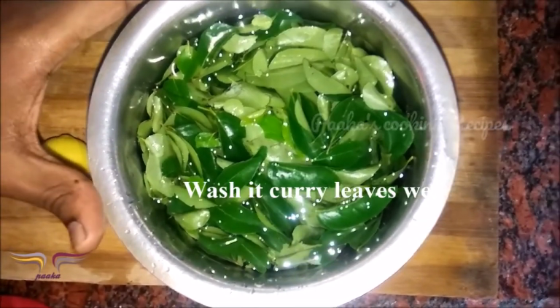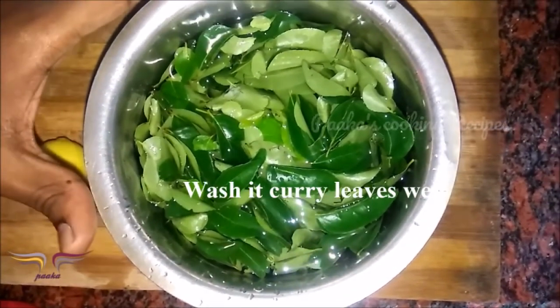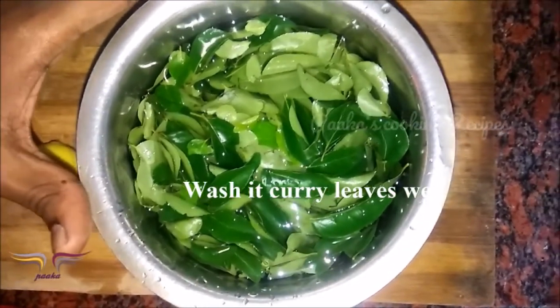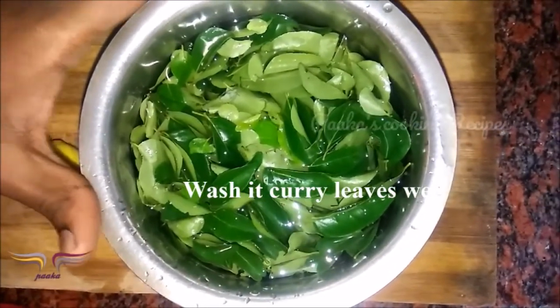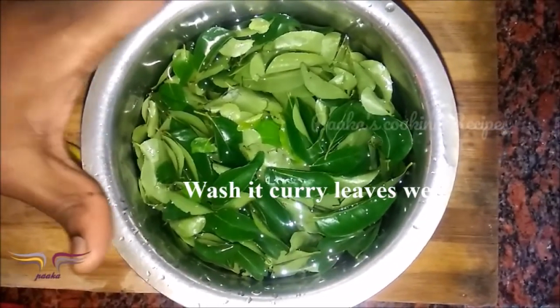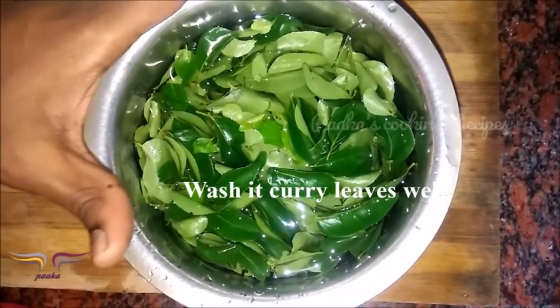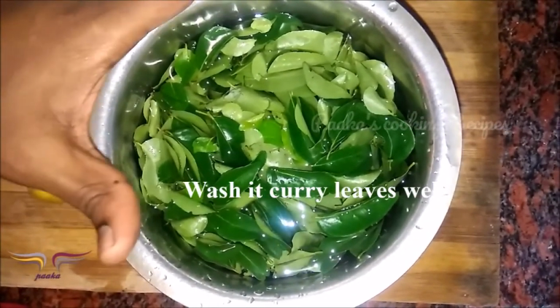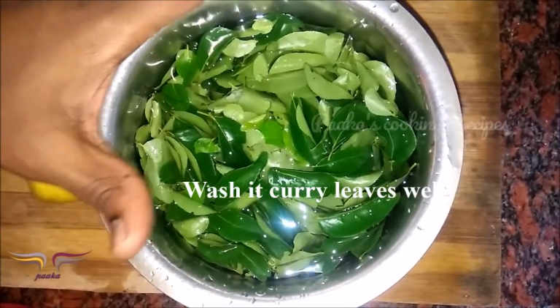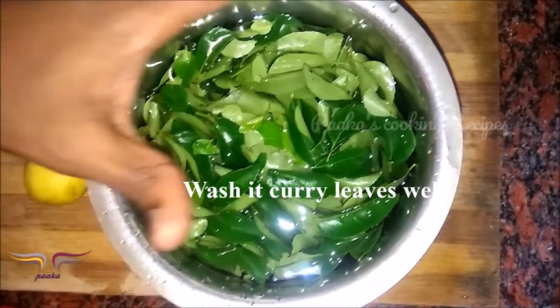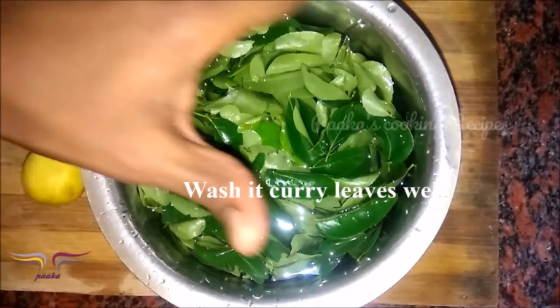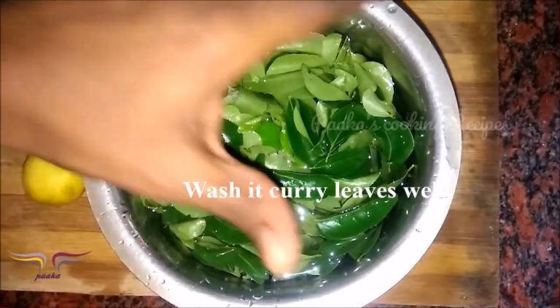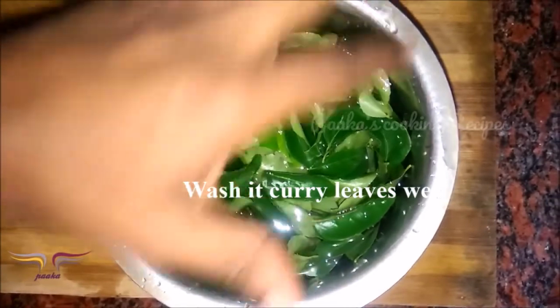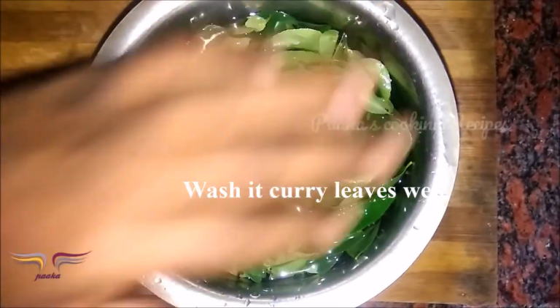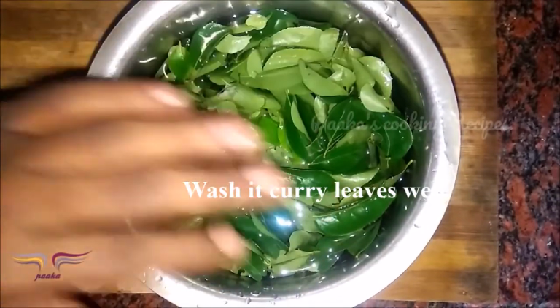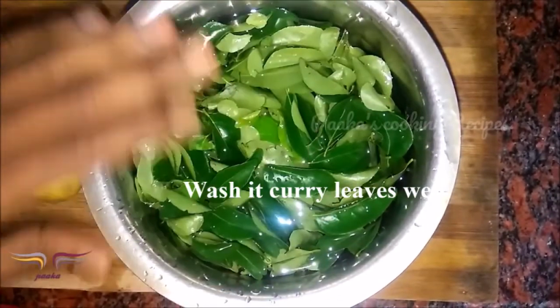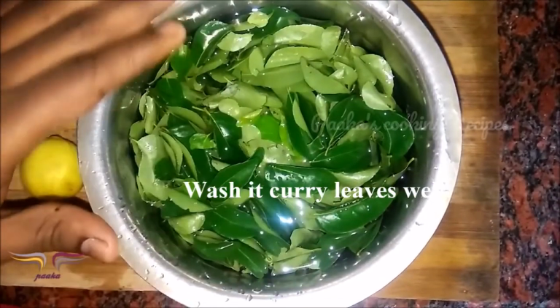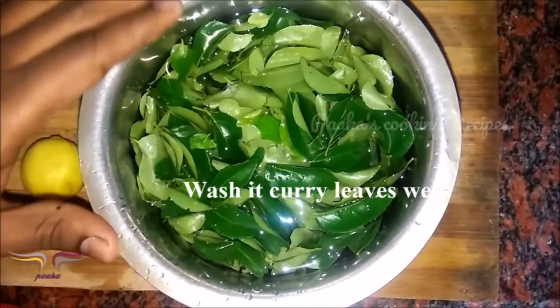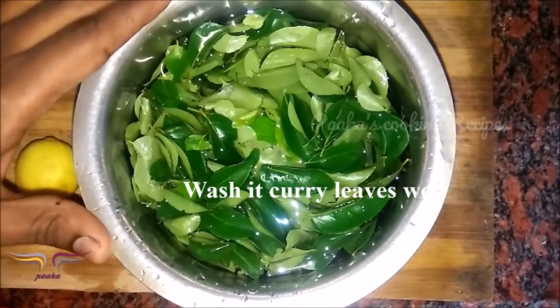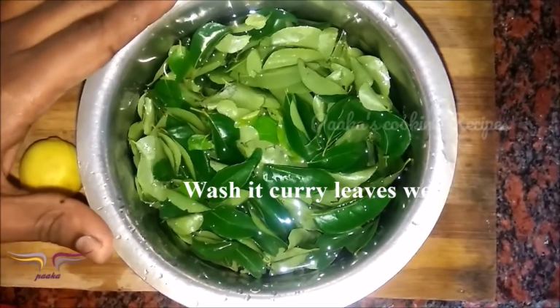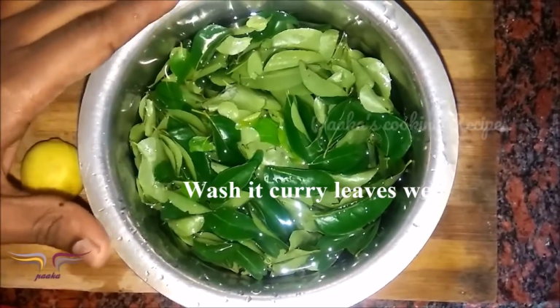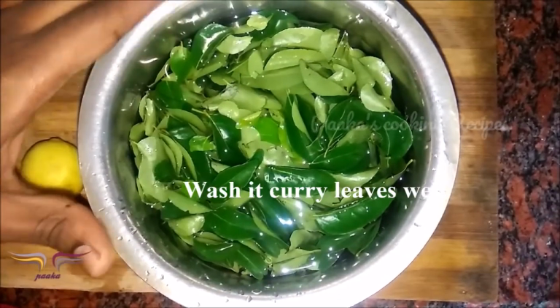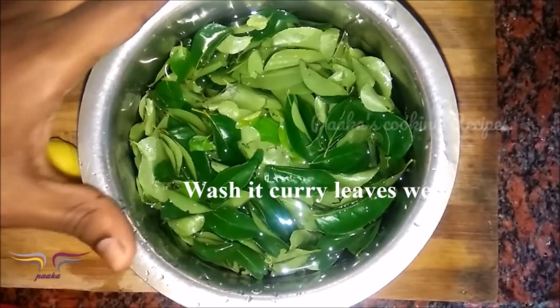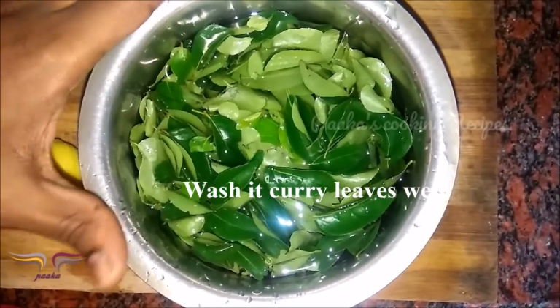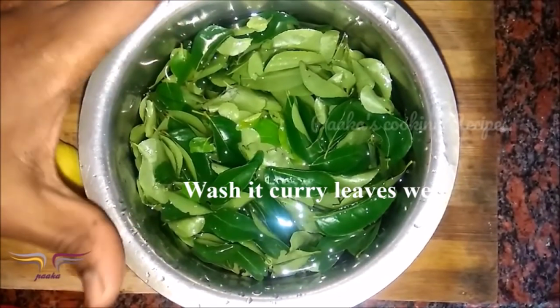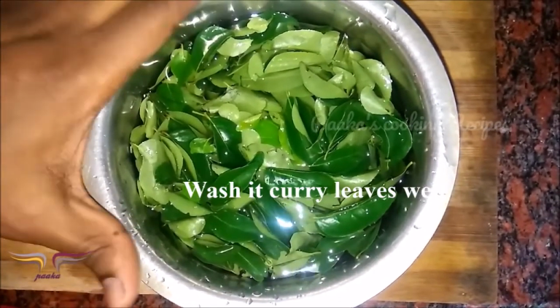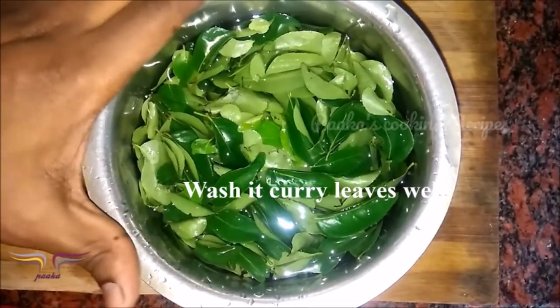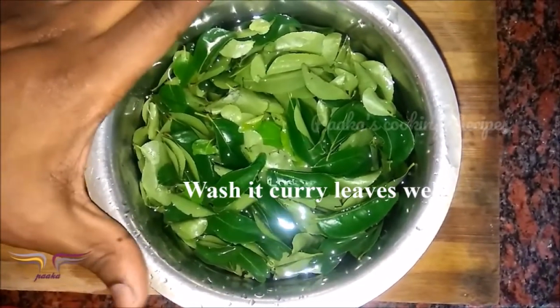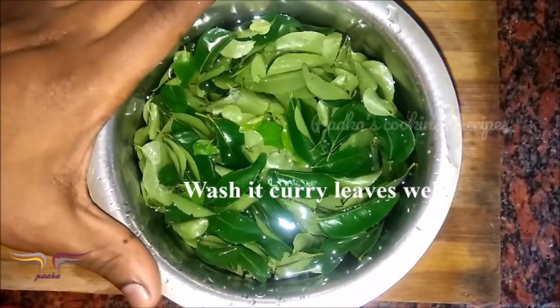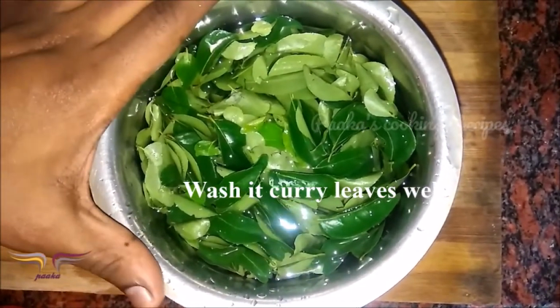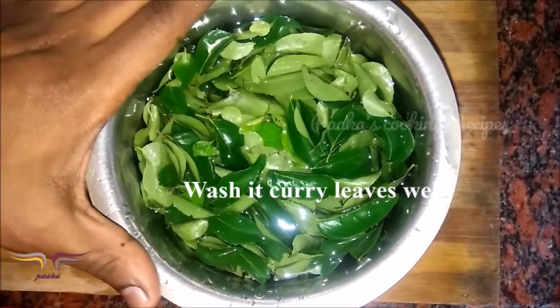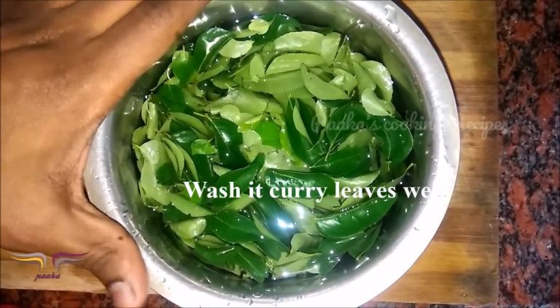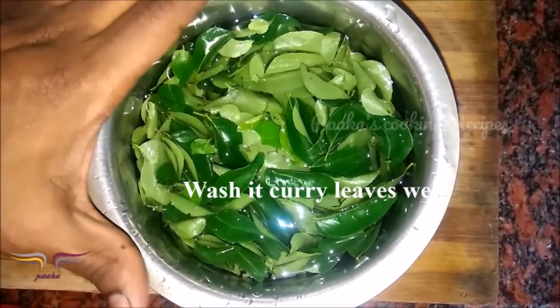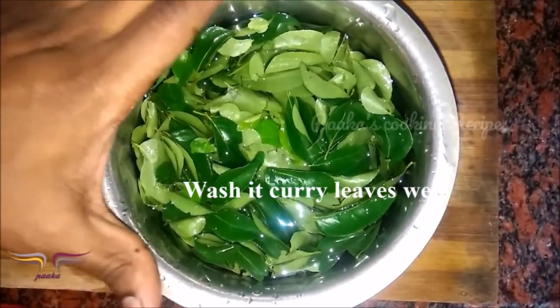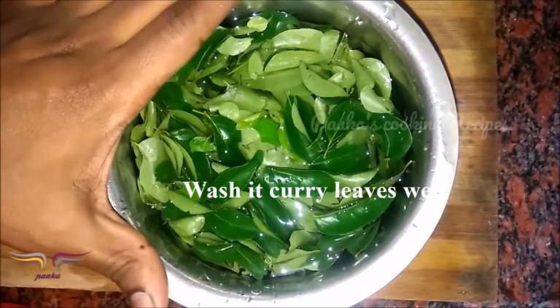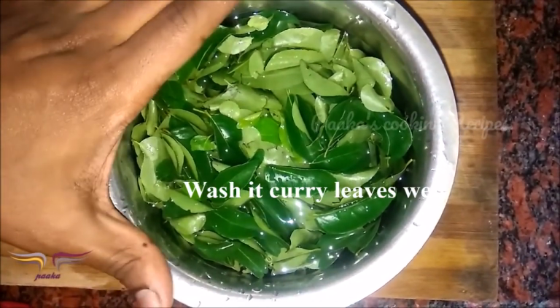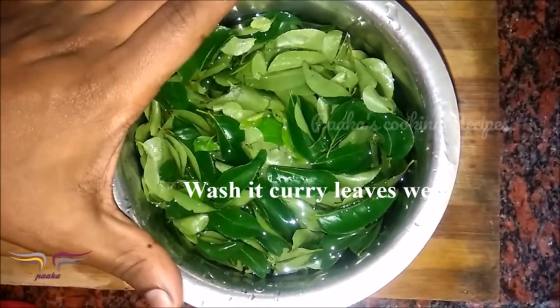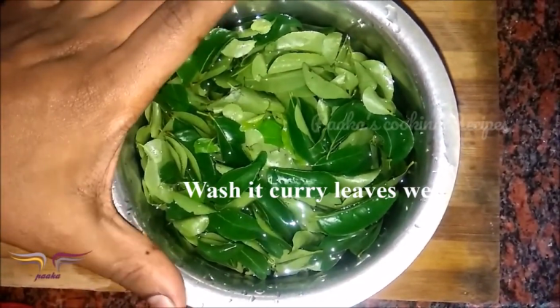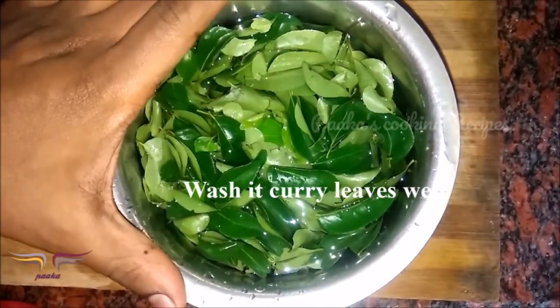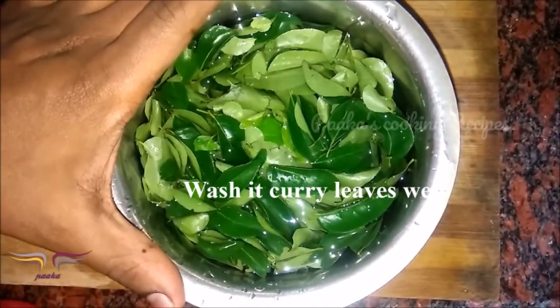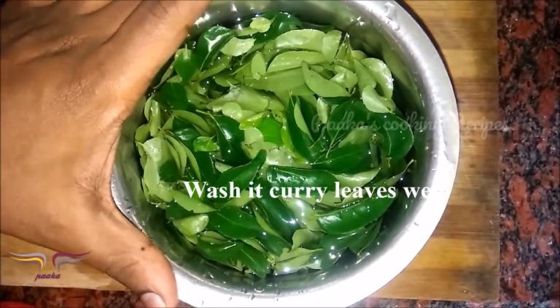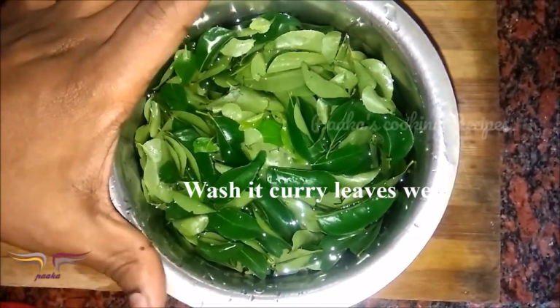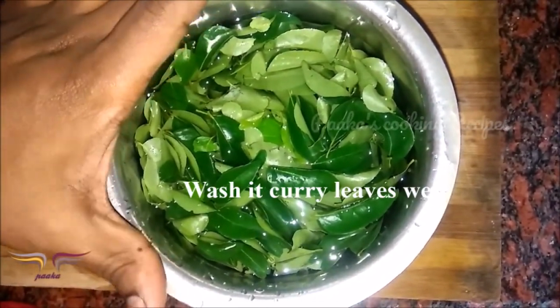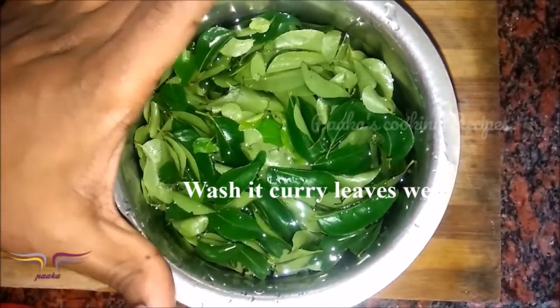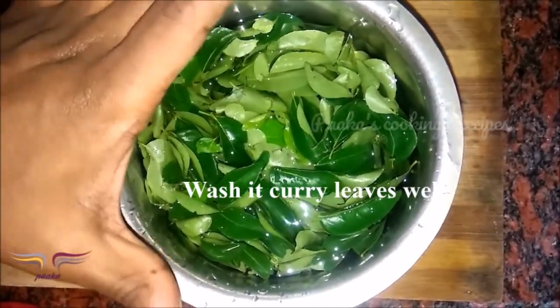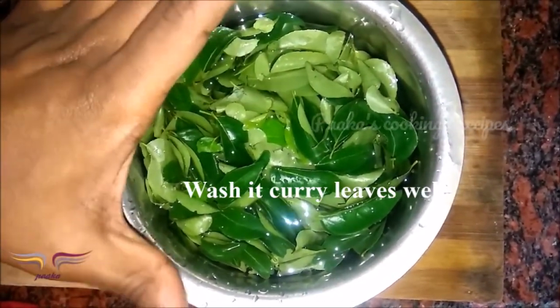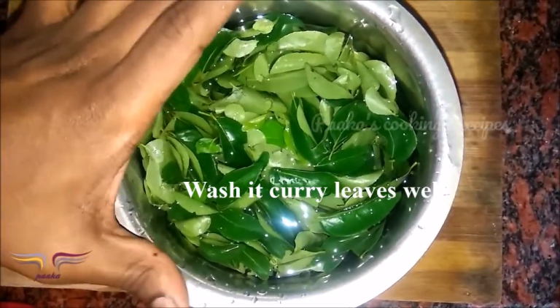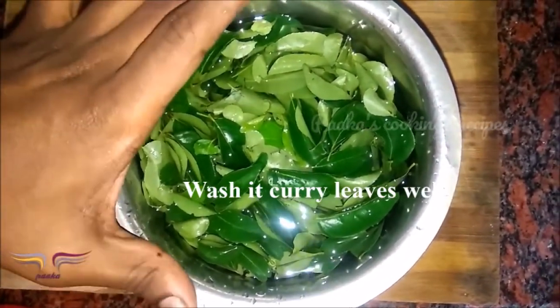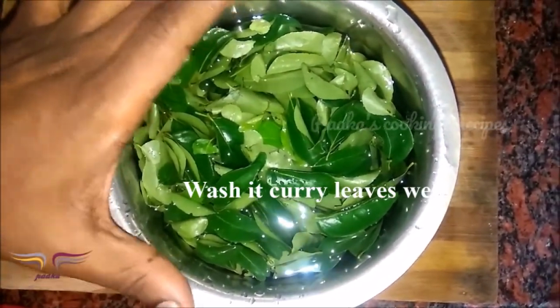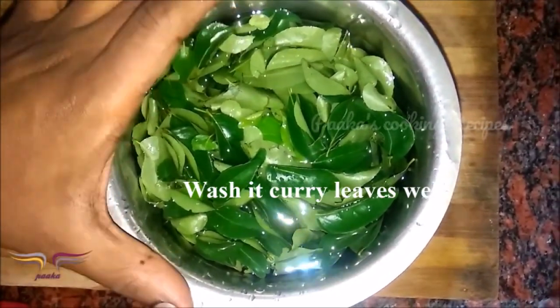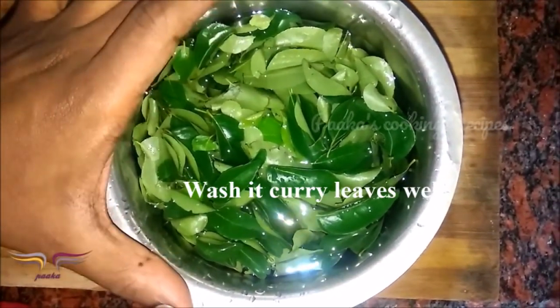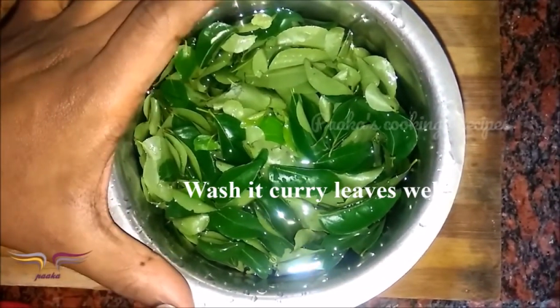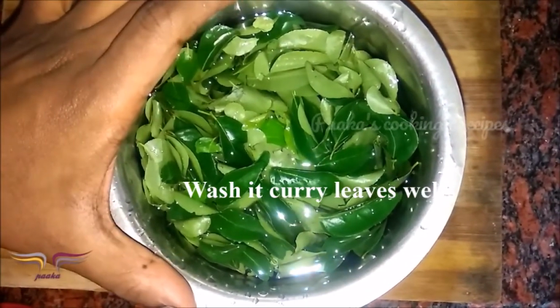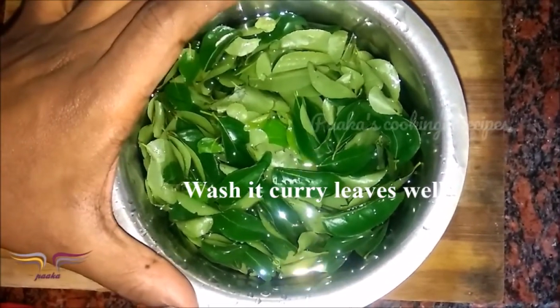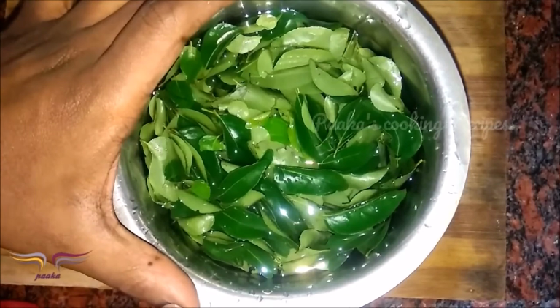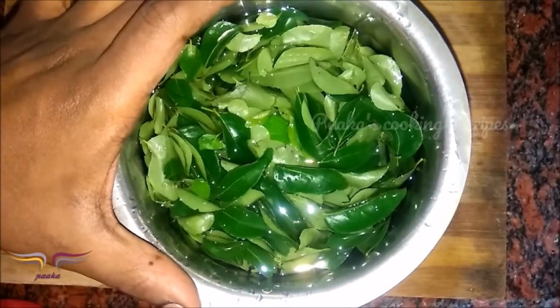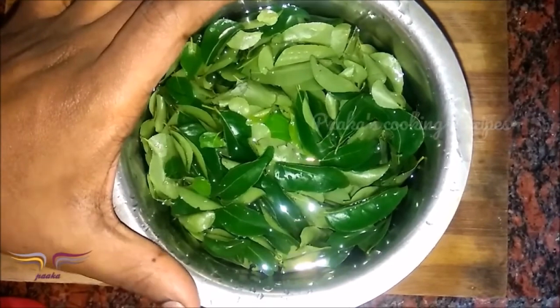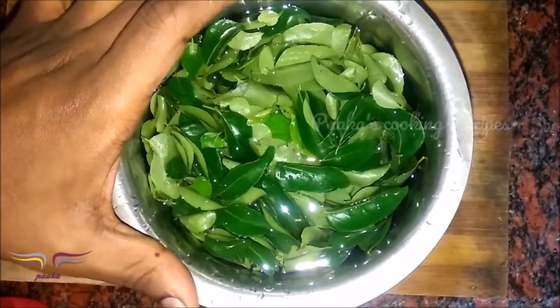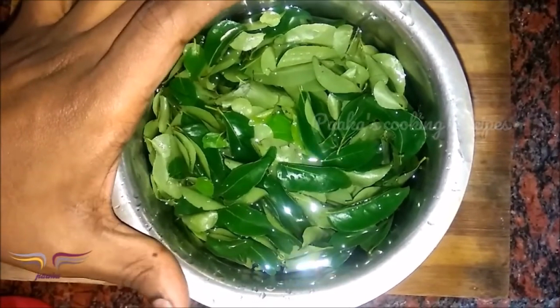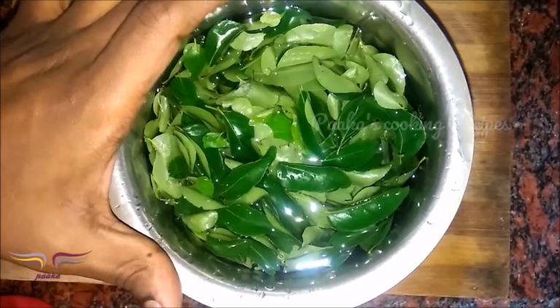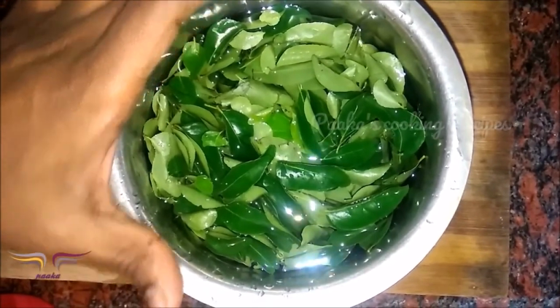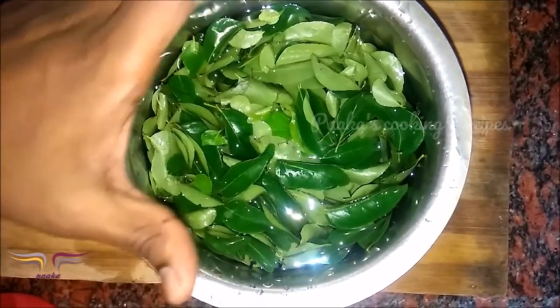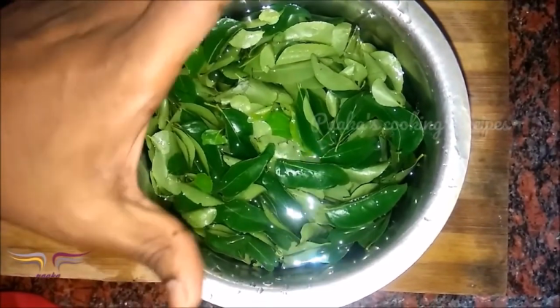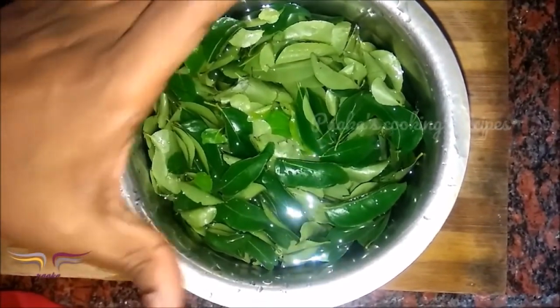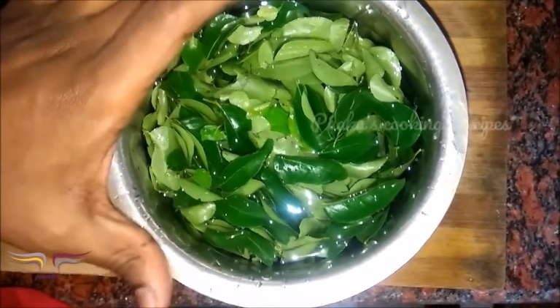First, let's put the garlic in the water. Let's cook it.